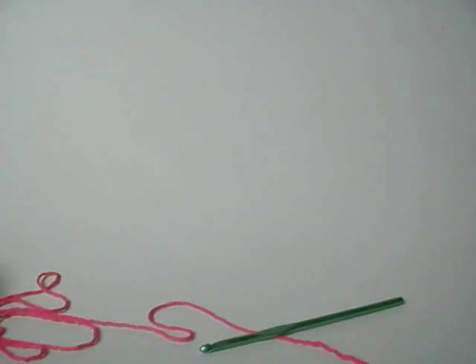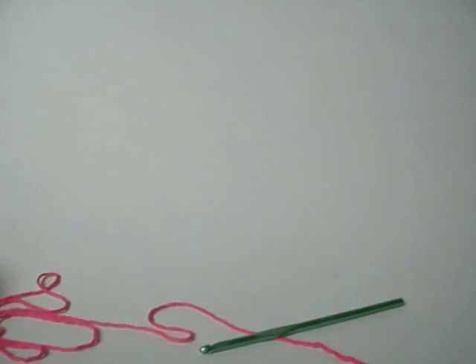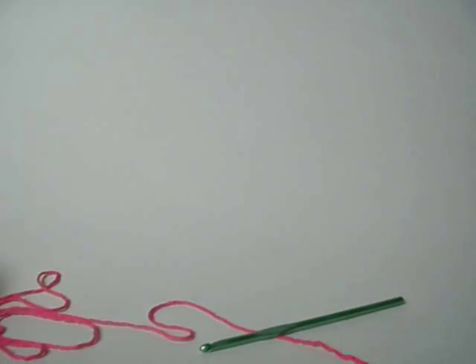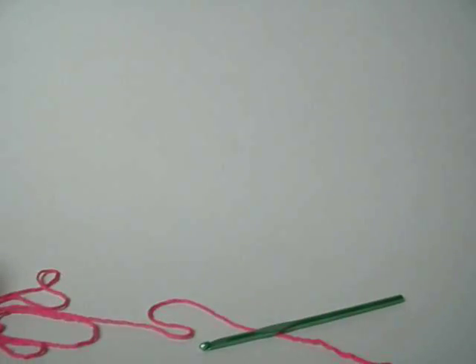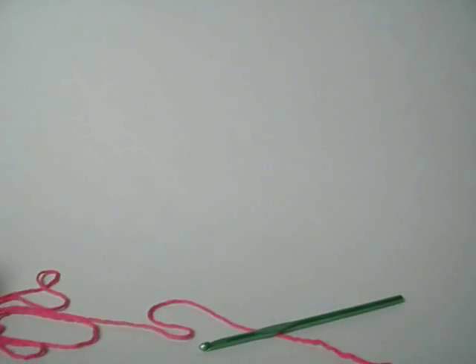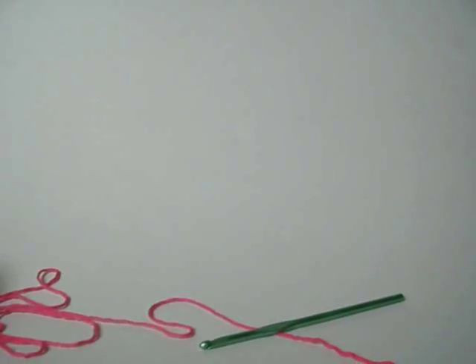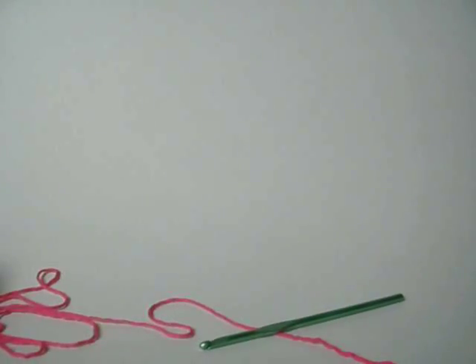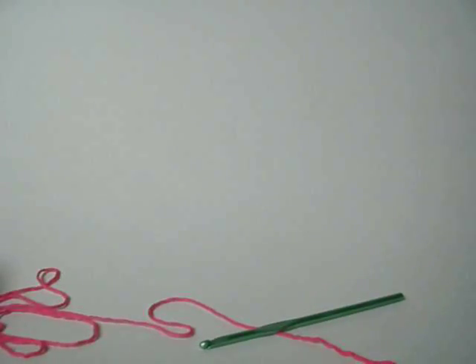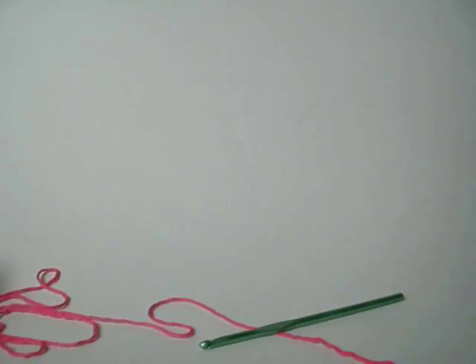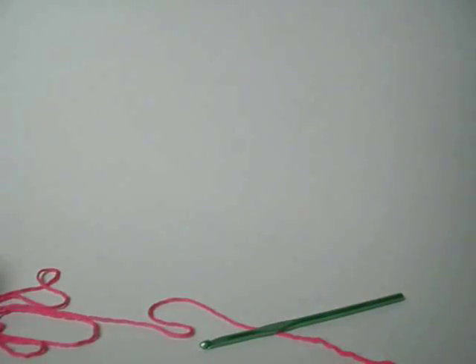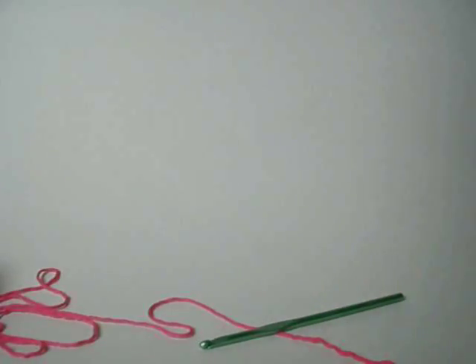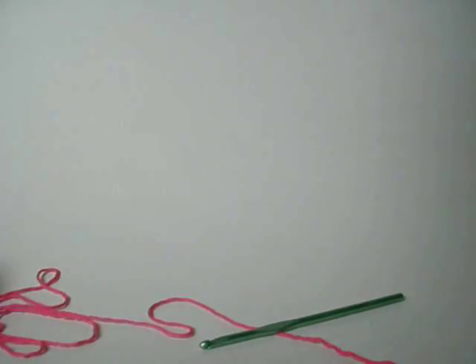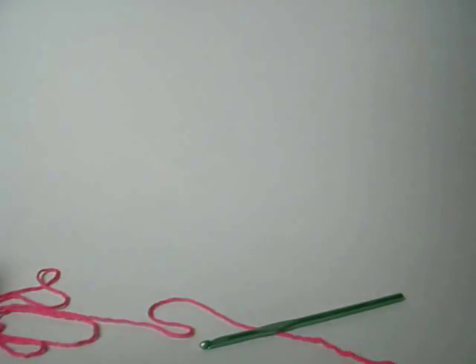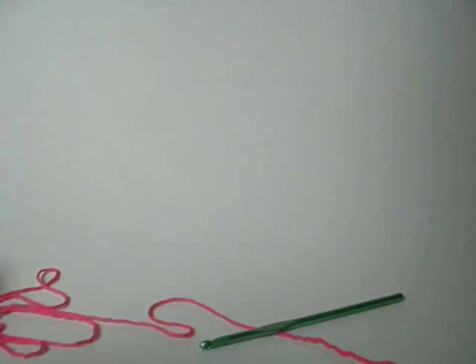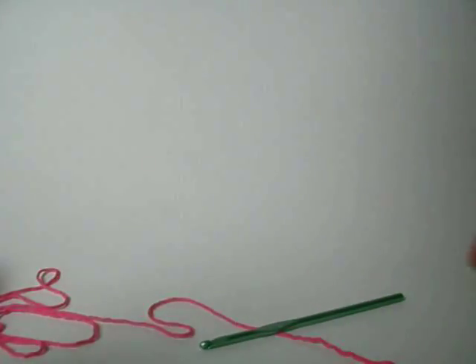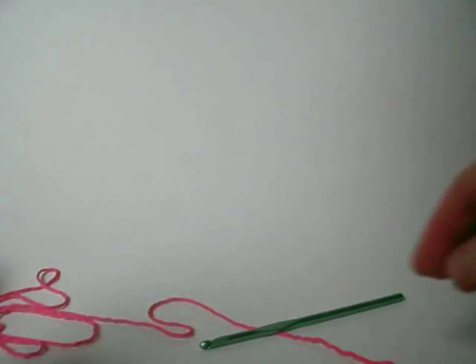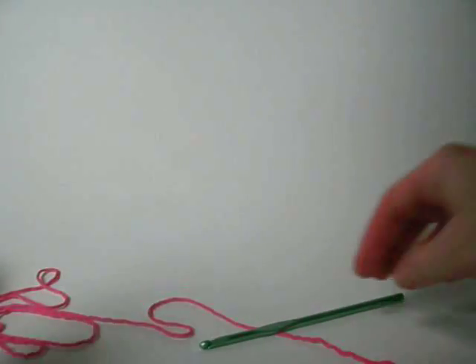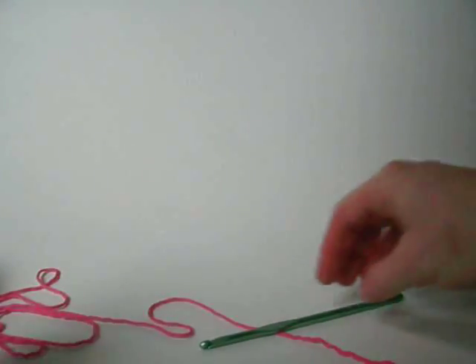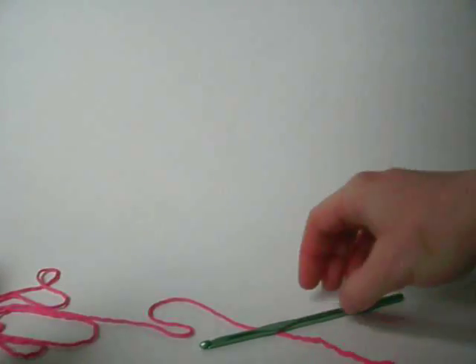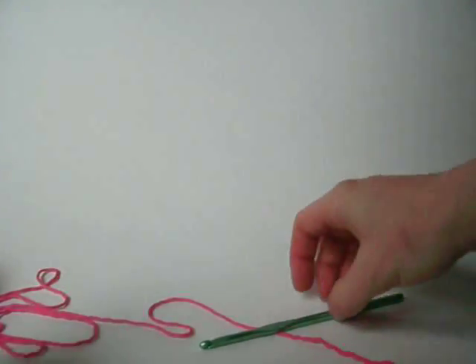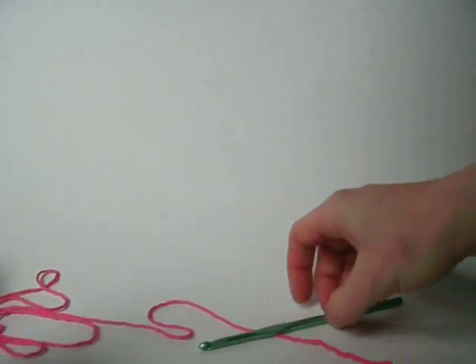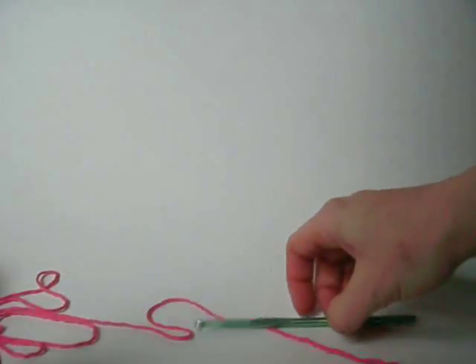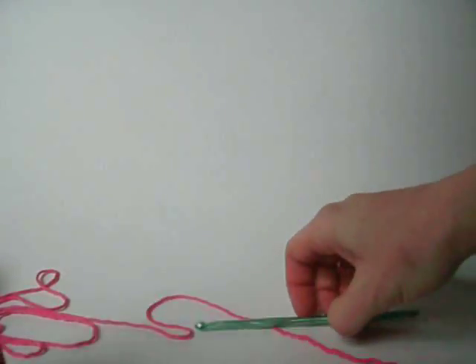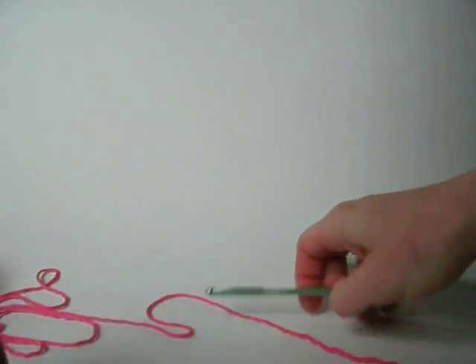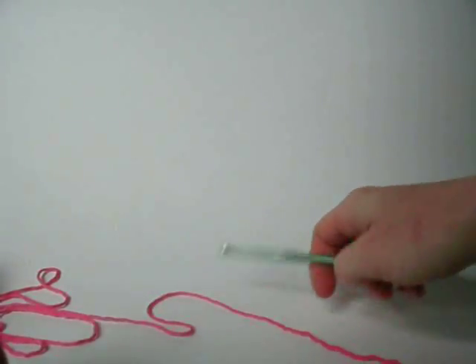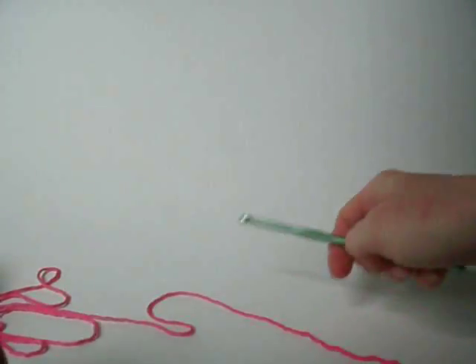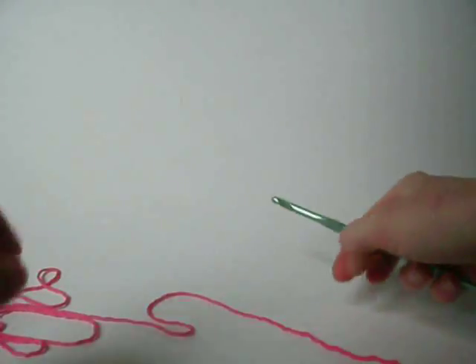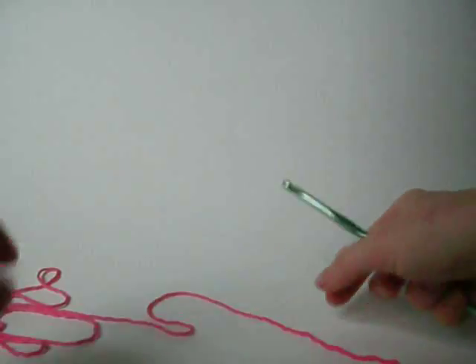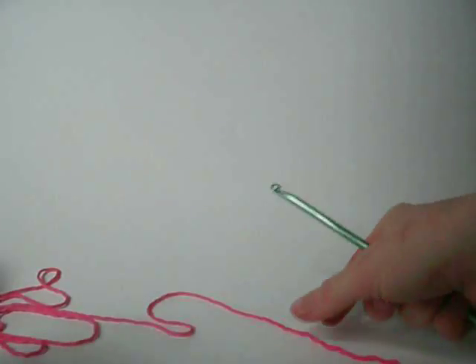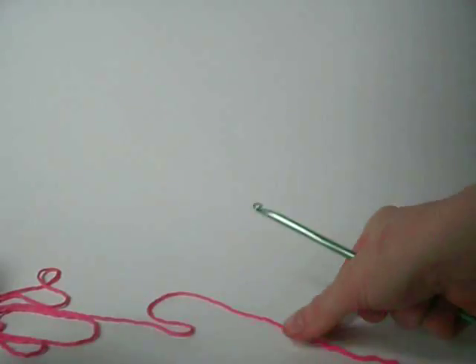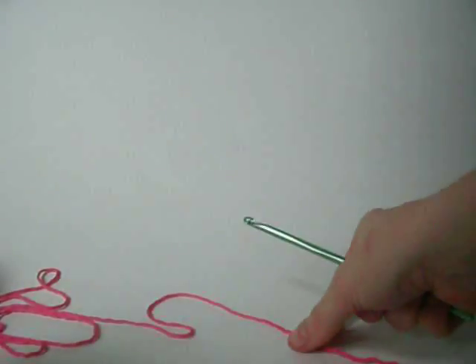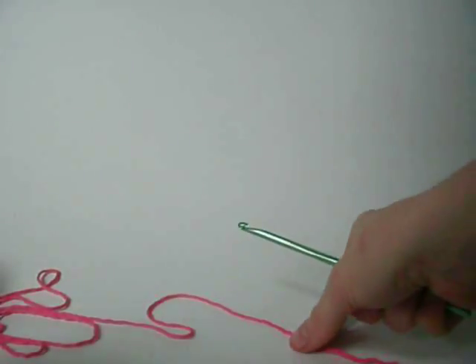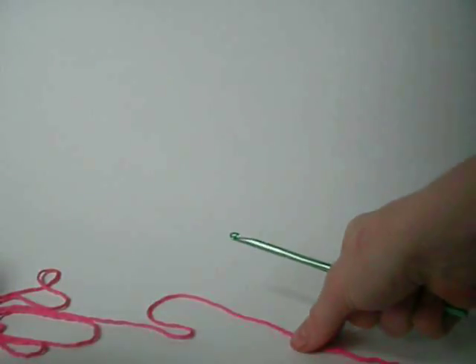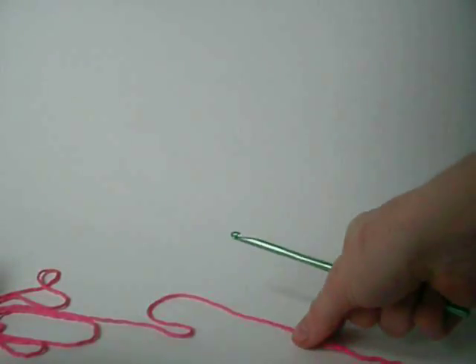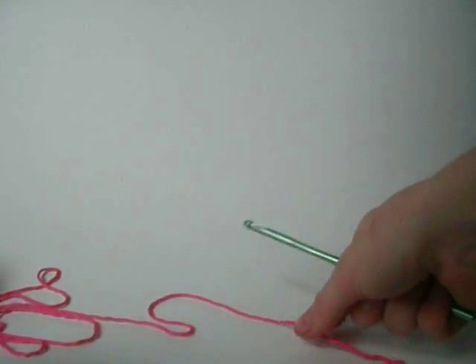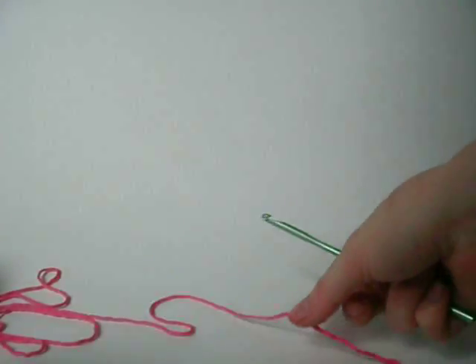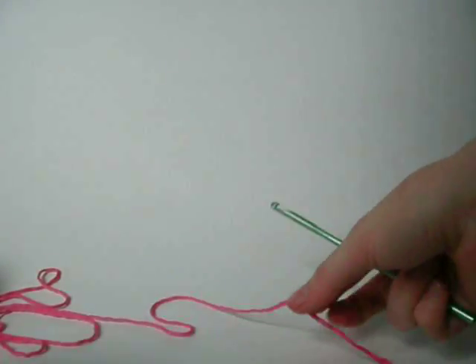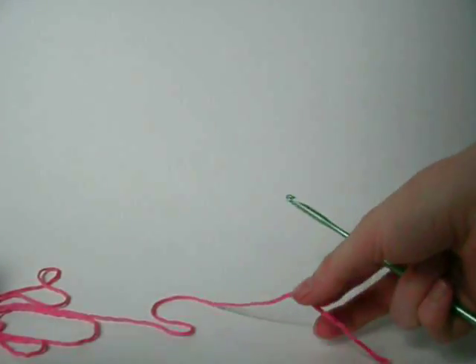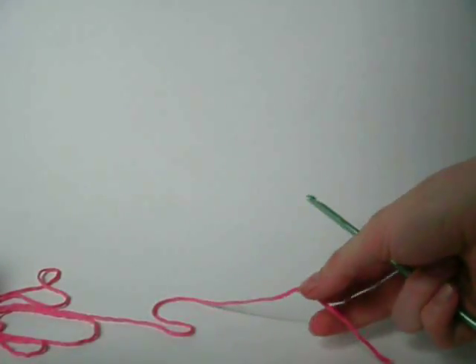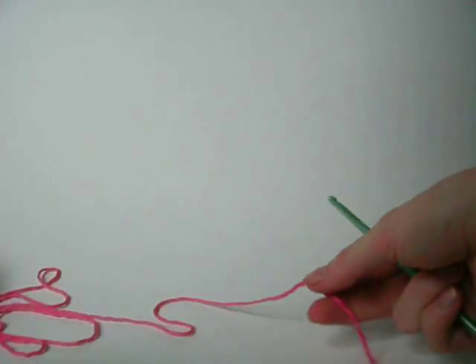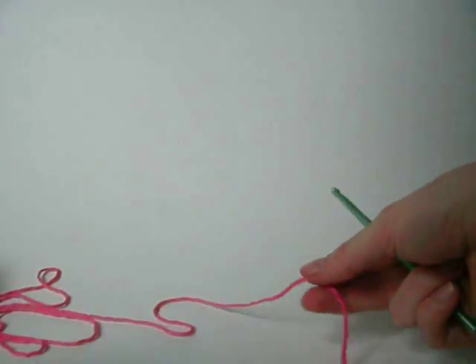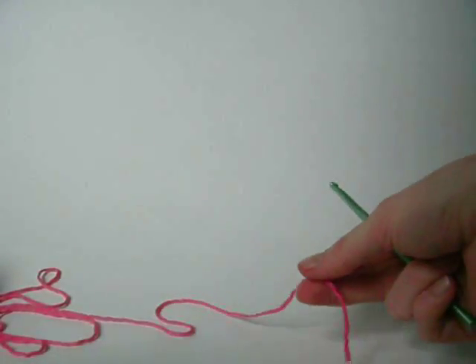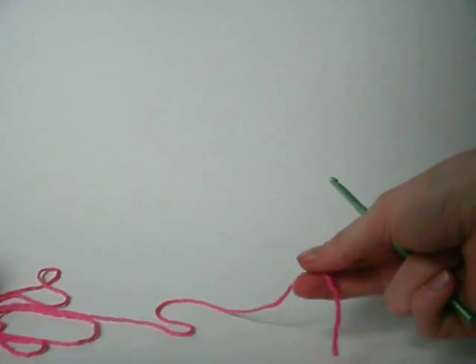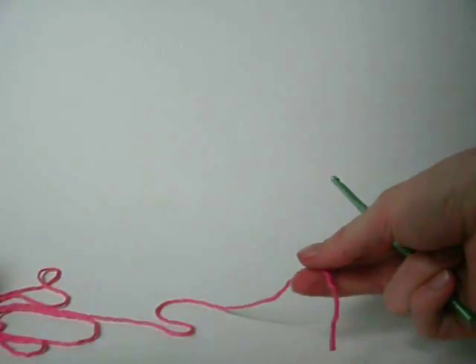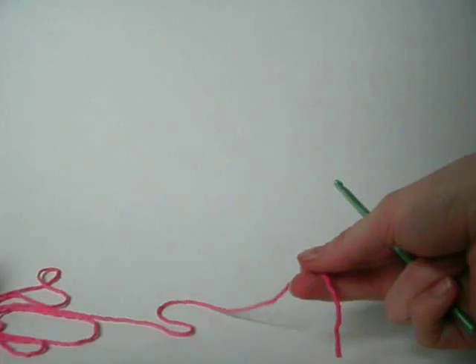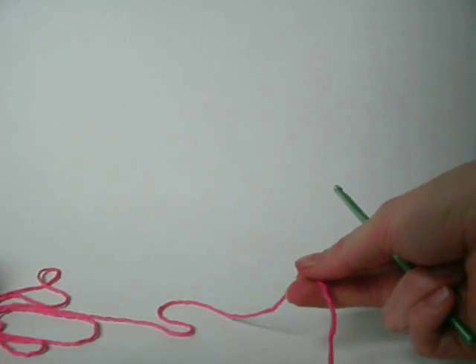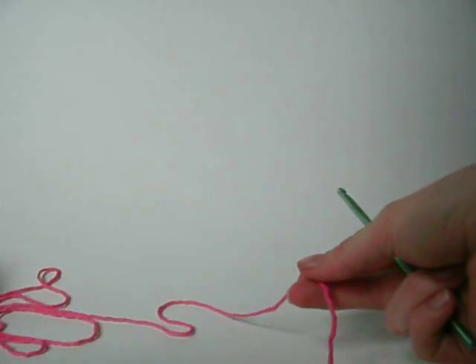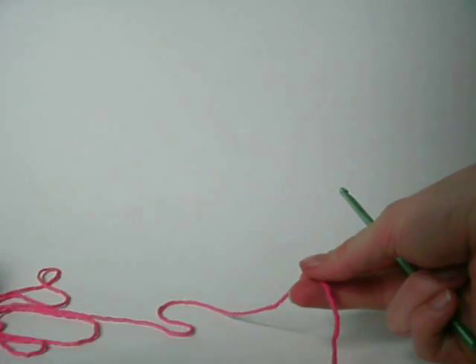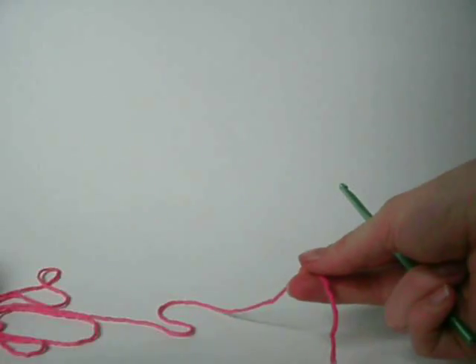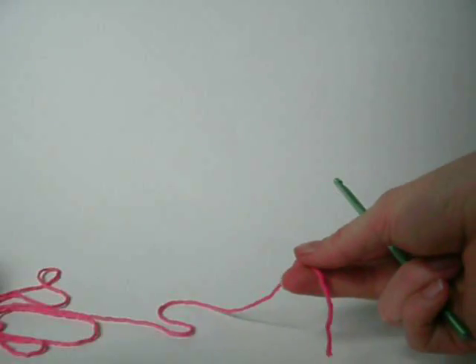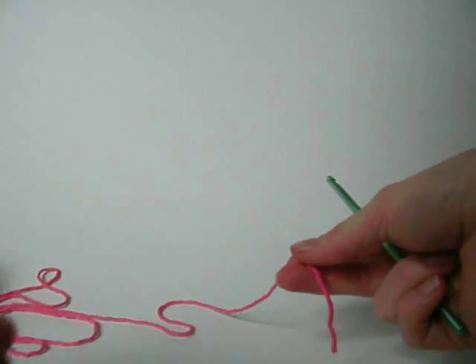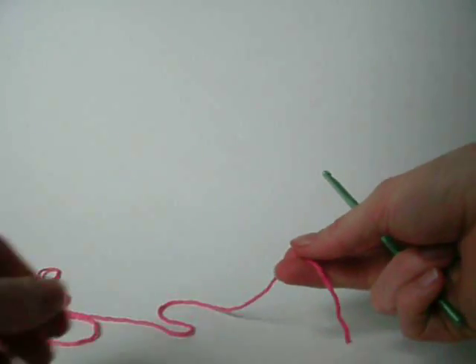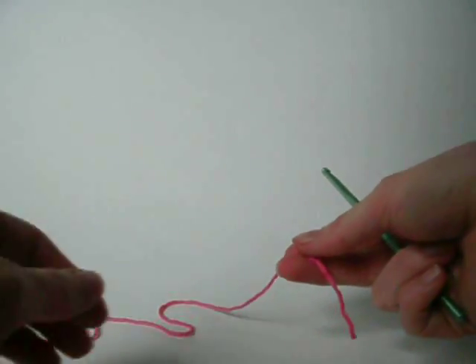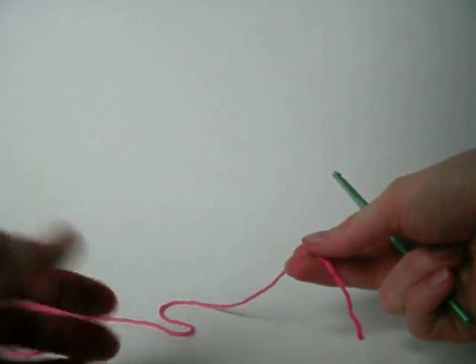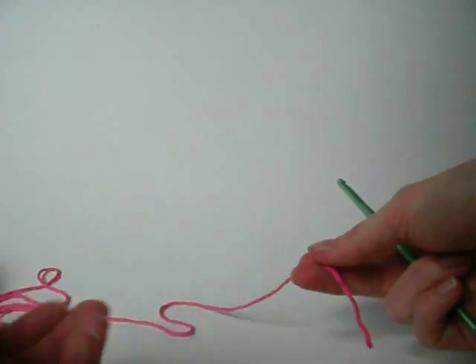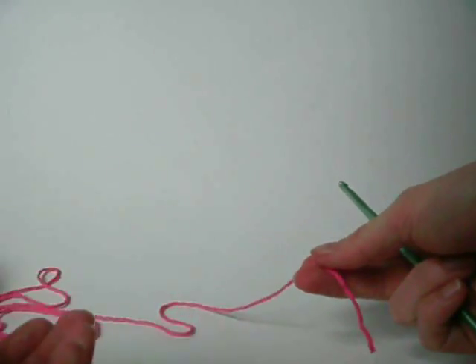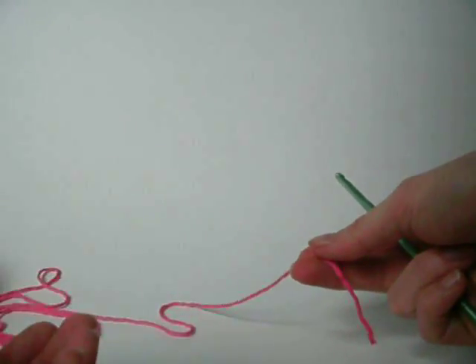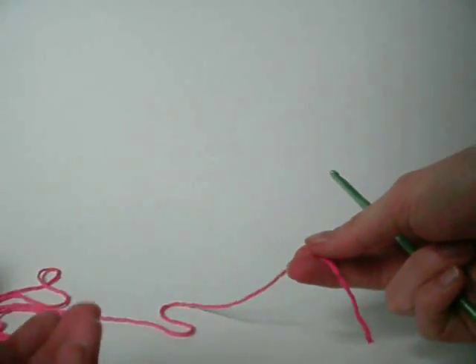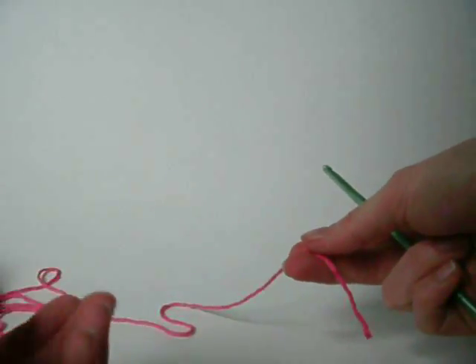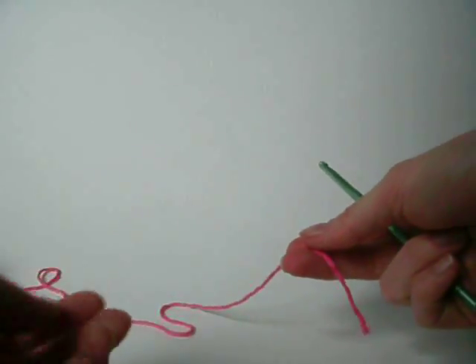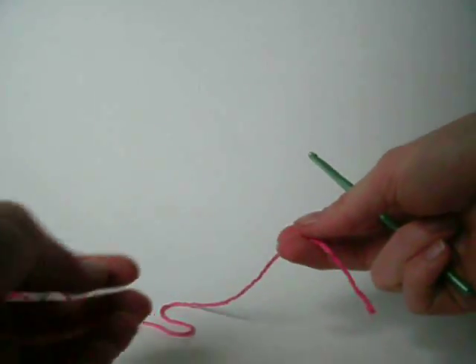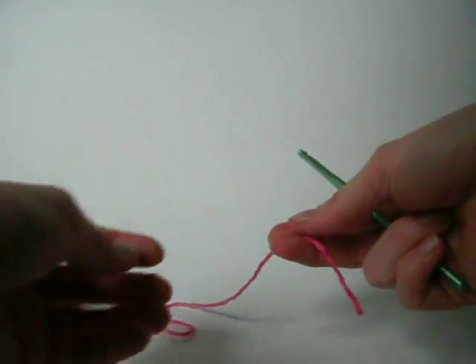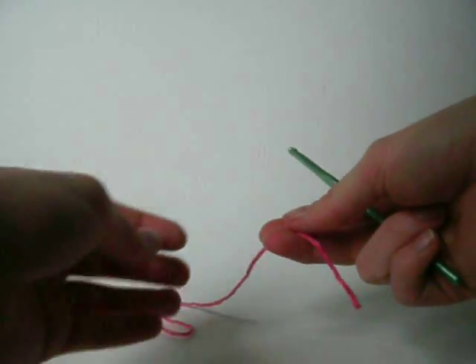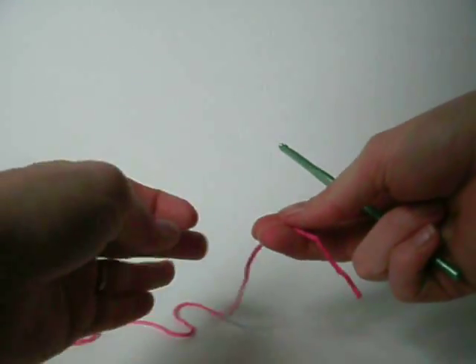Today I'm going to show you how to crochet the mouth of the cow. It has some double crochets in it so it can be a little tricky.